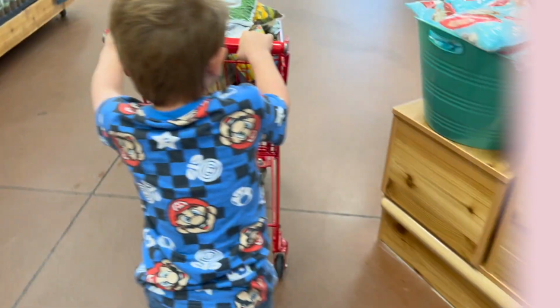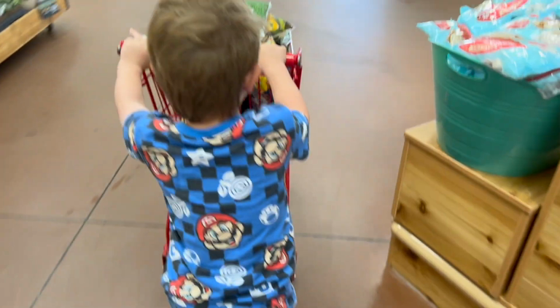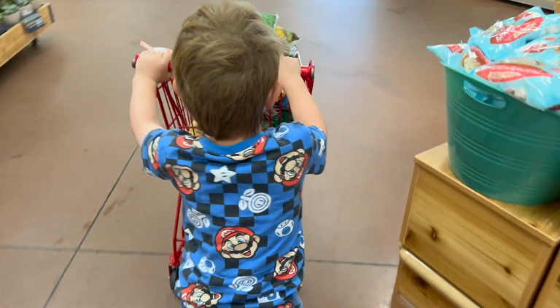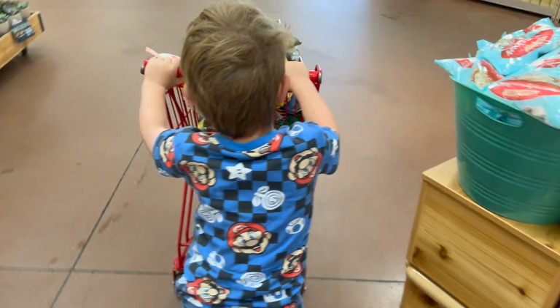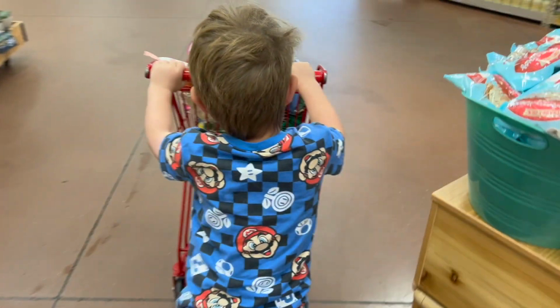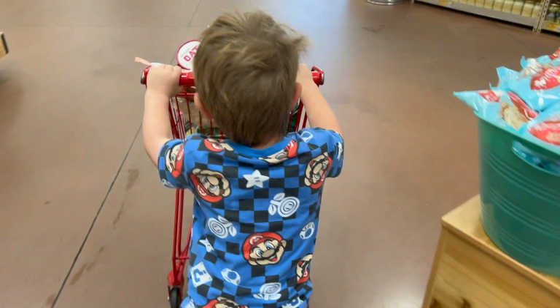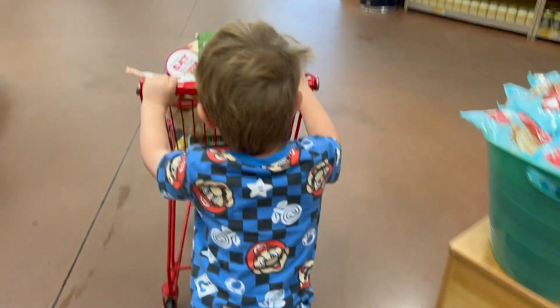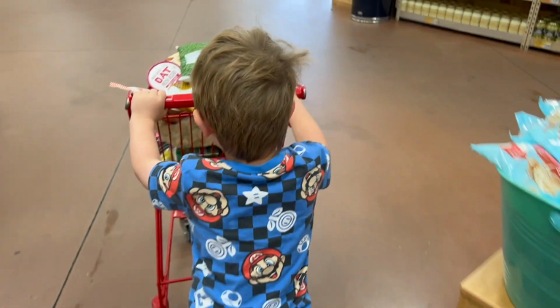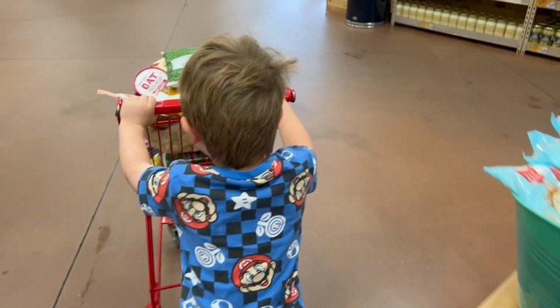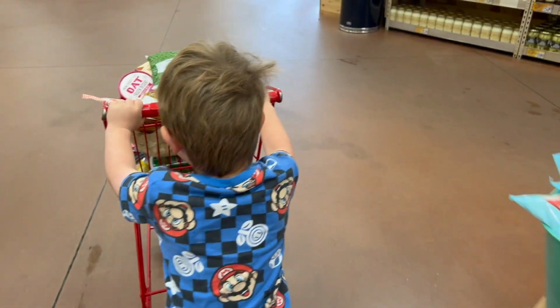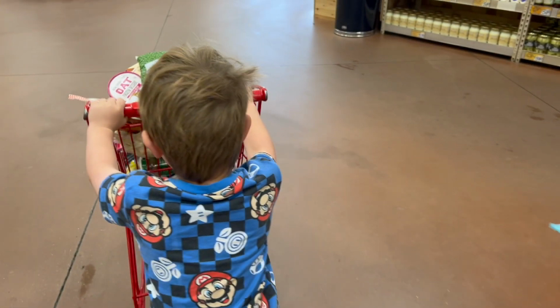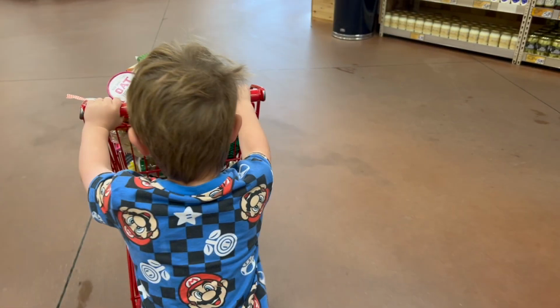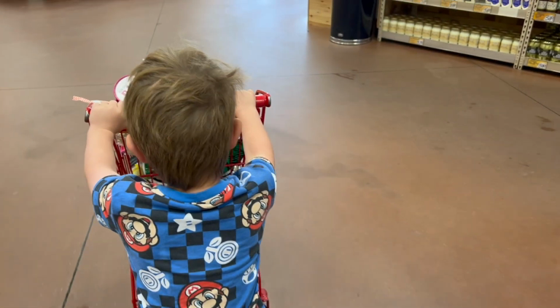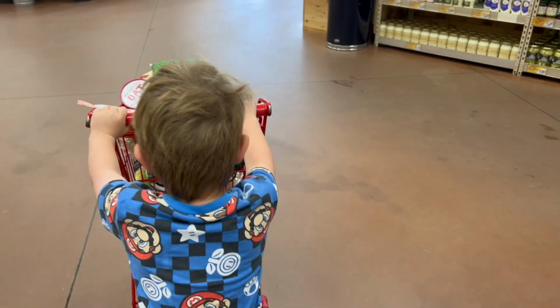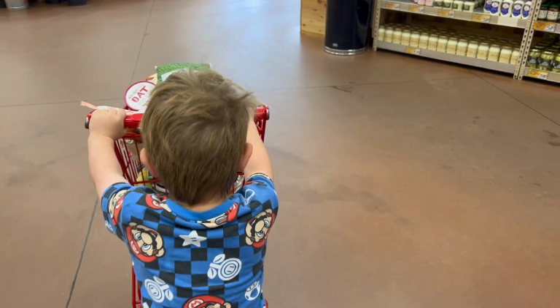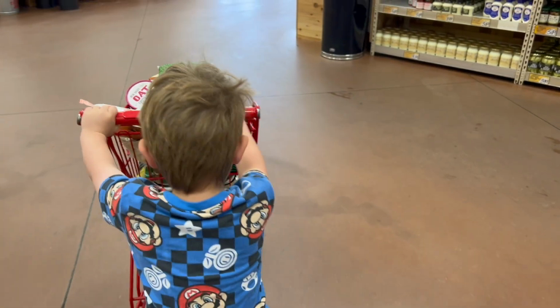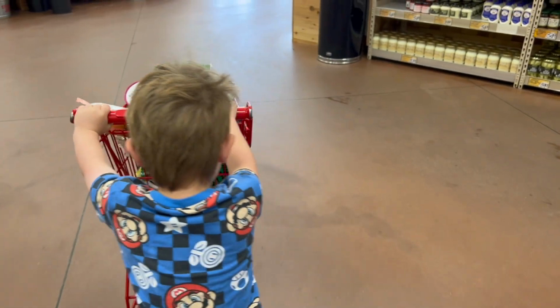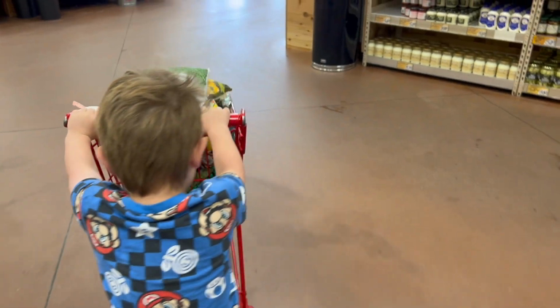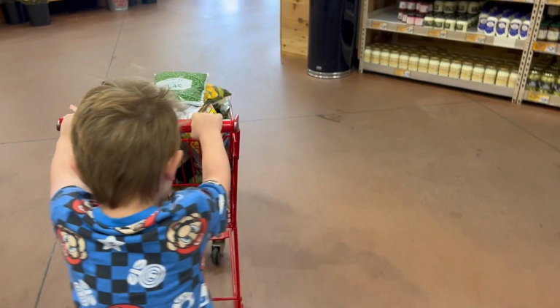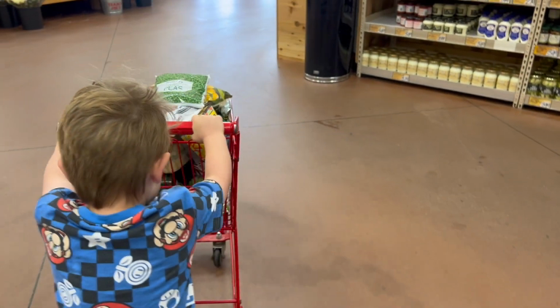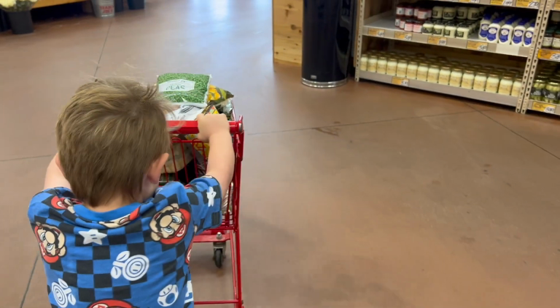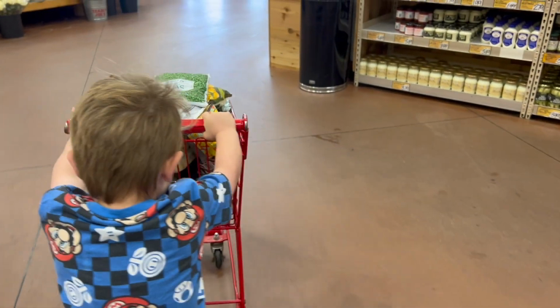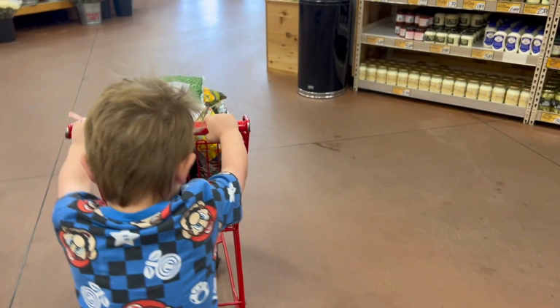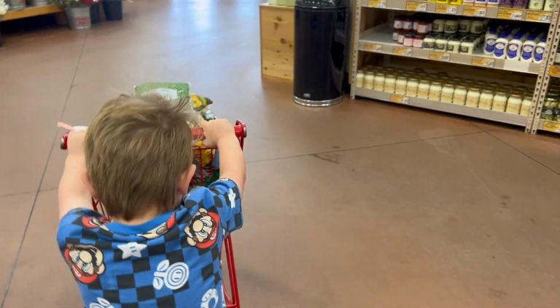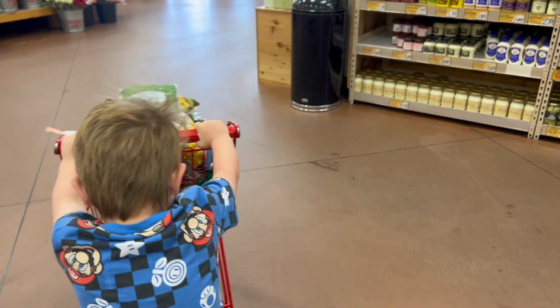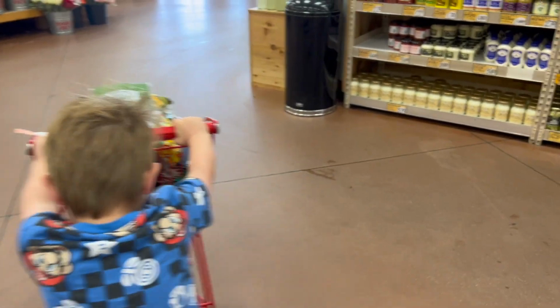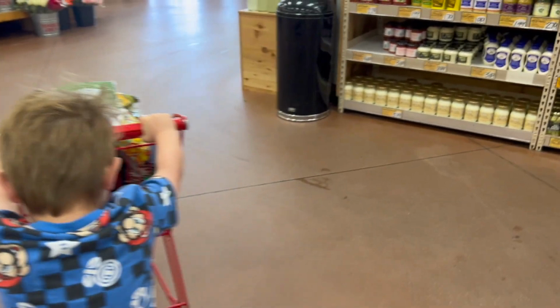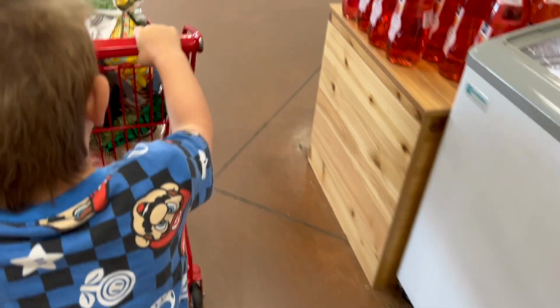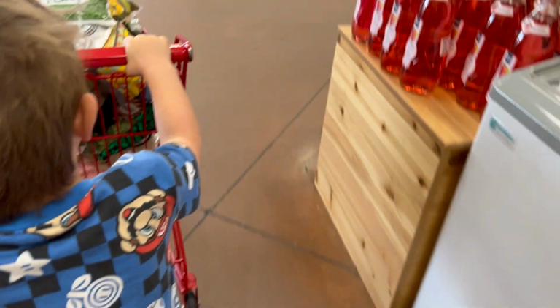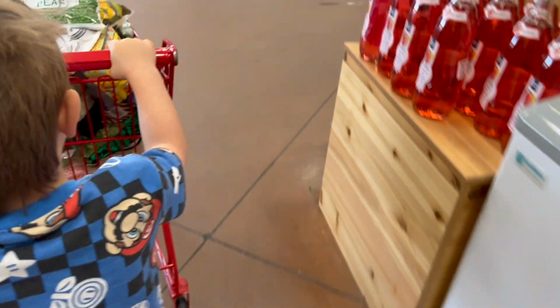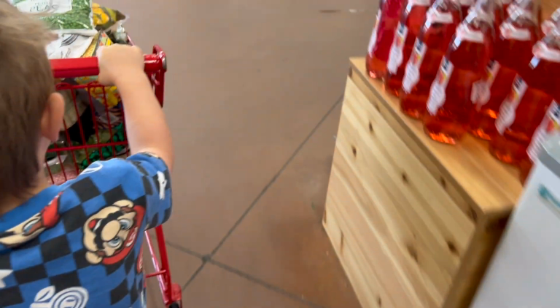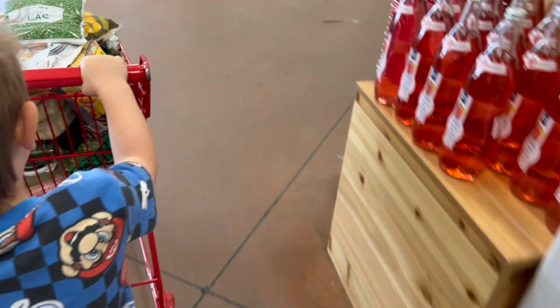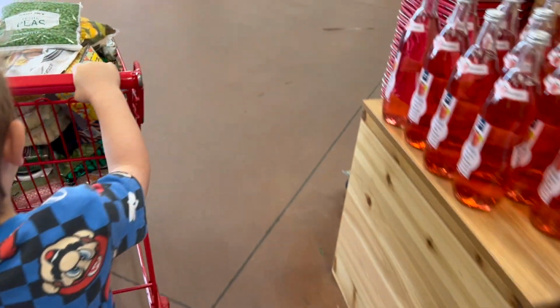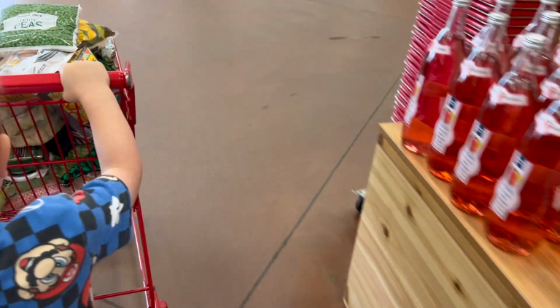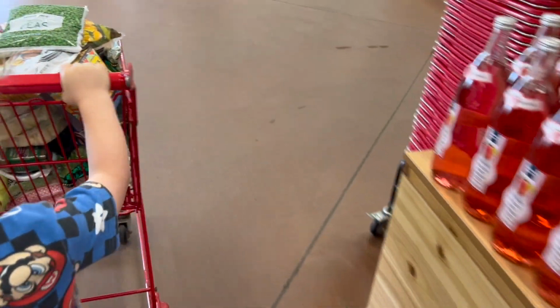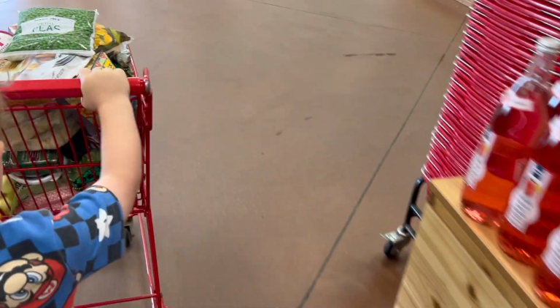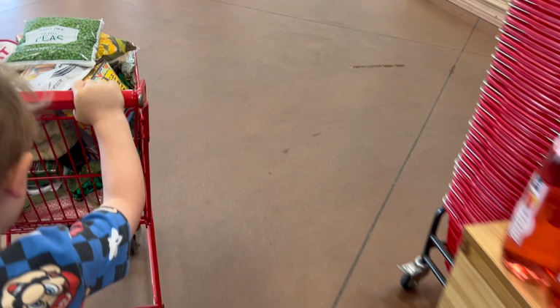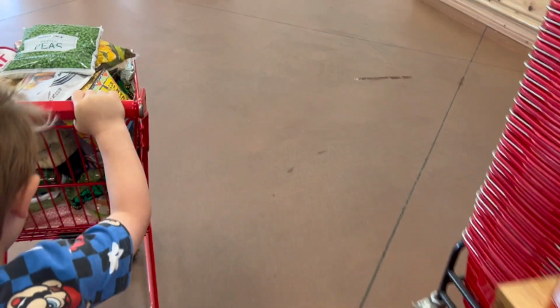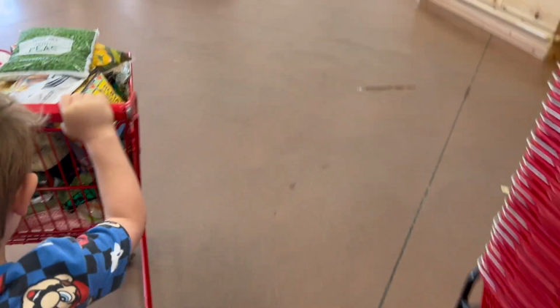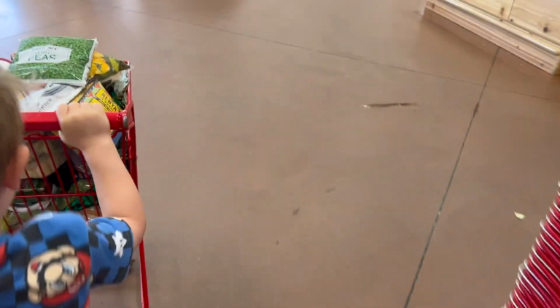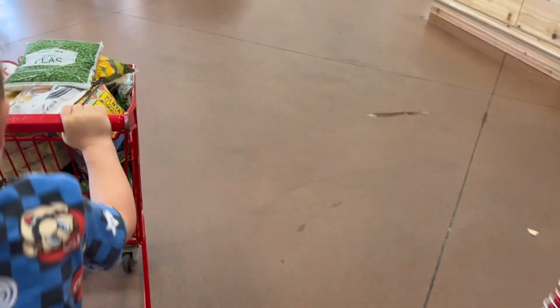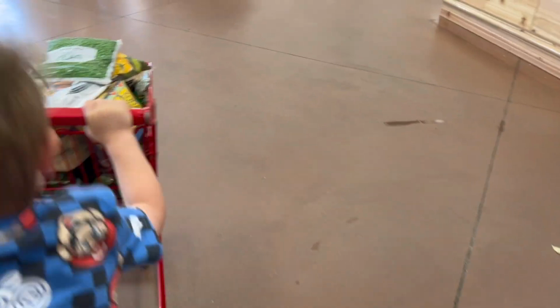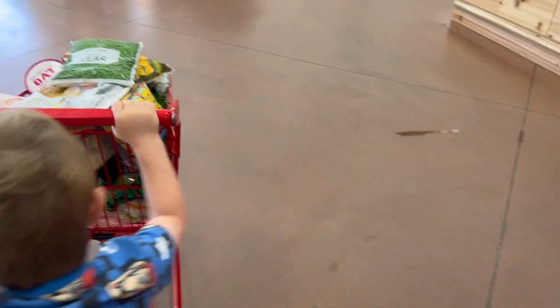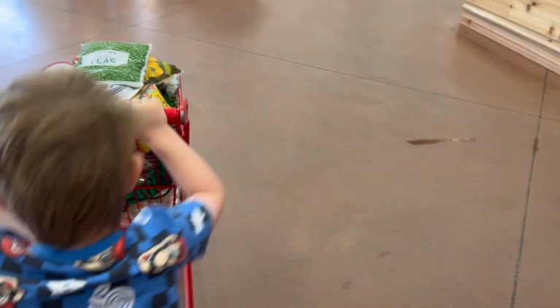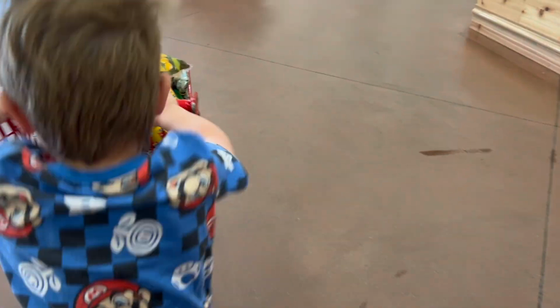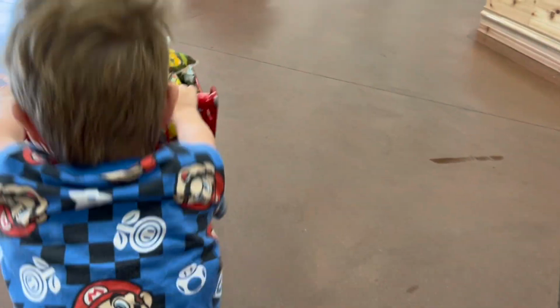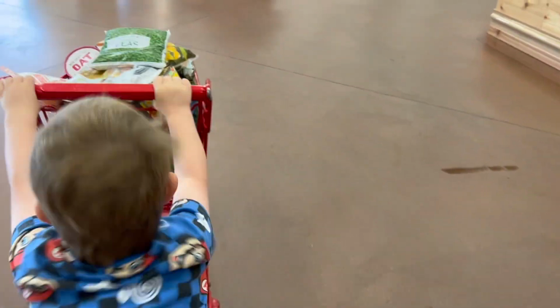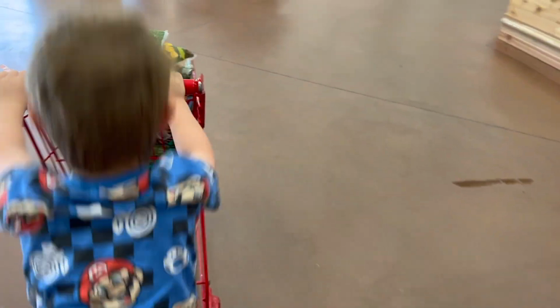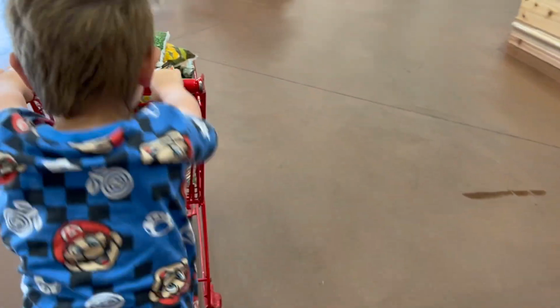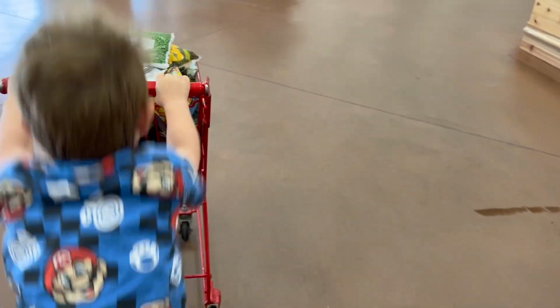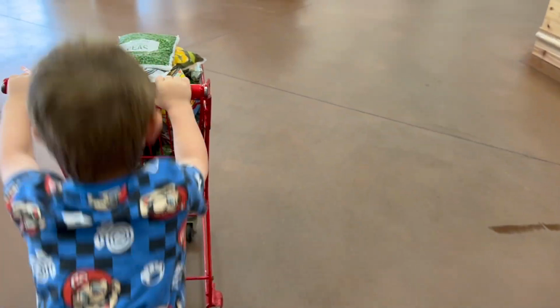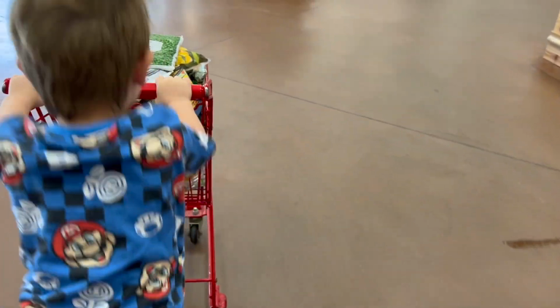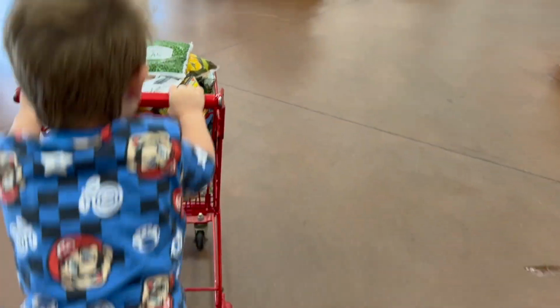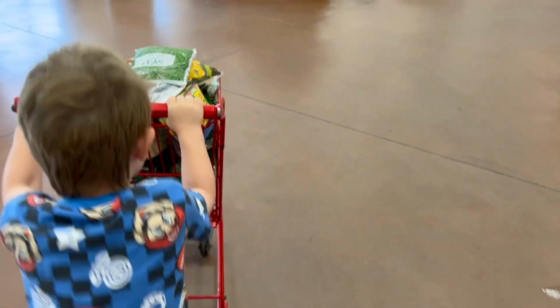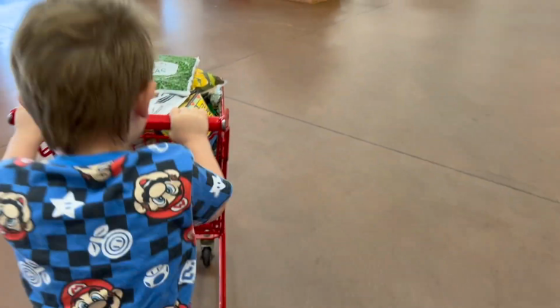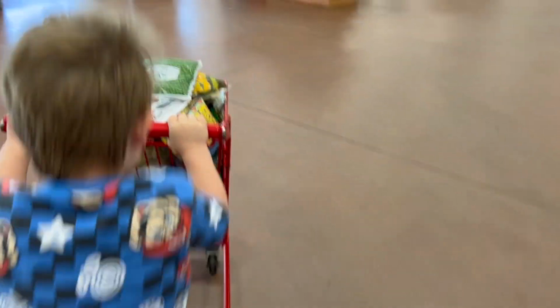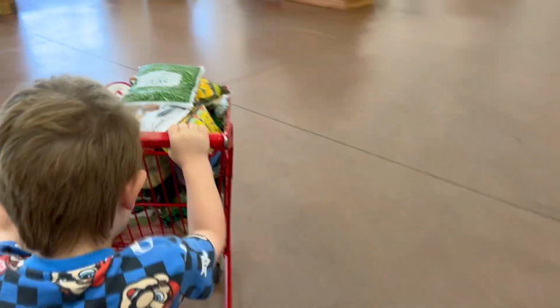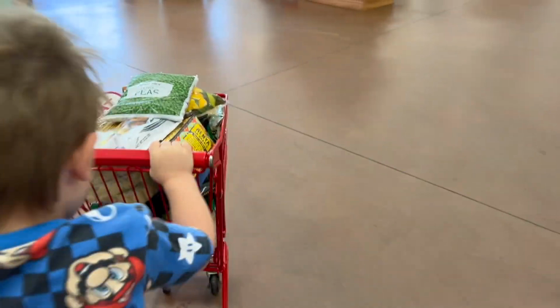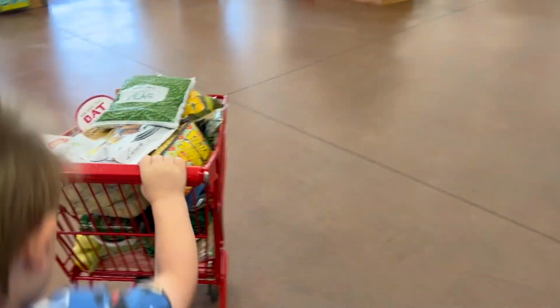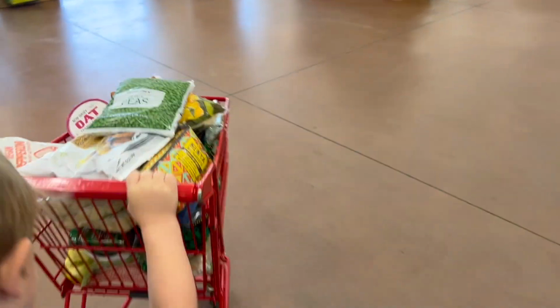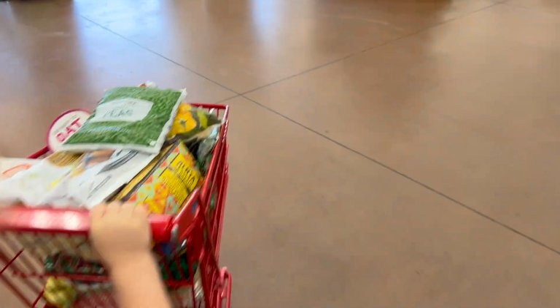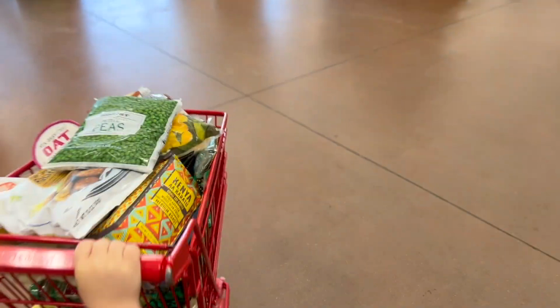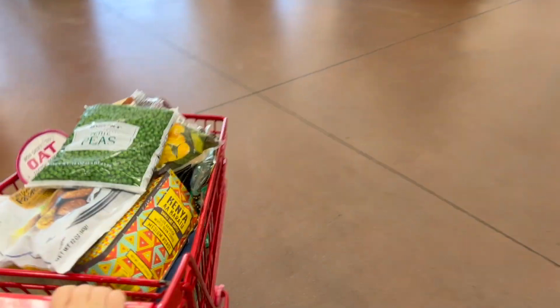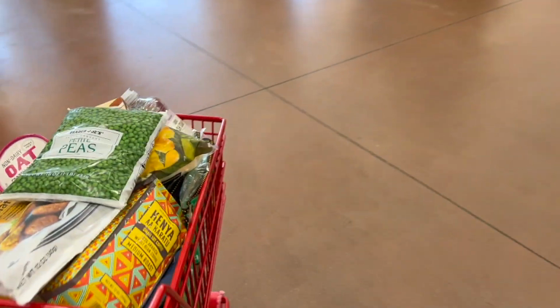Hey everyone, welcome to today's video. We are heading to Trader Joe's and doing a little grocery shopping, and I wanted to share my grocery haul with you.